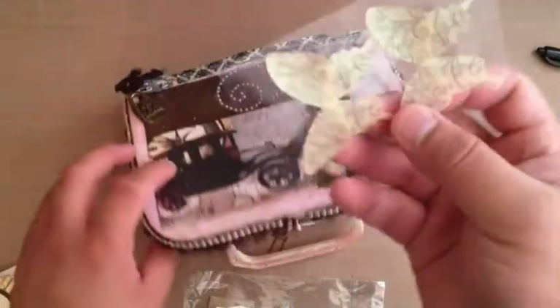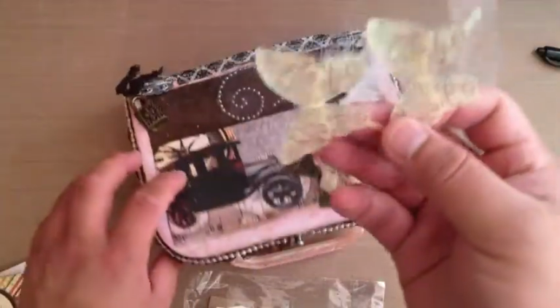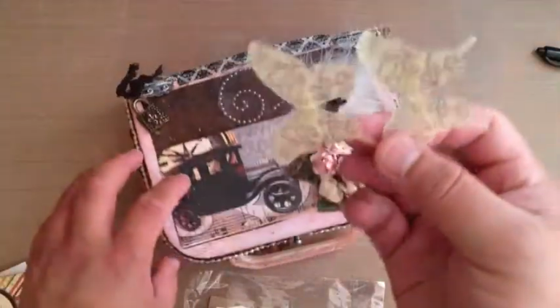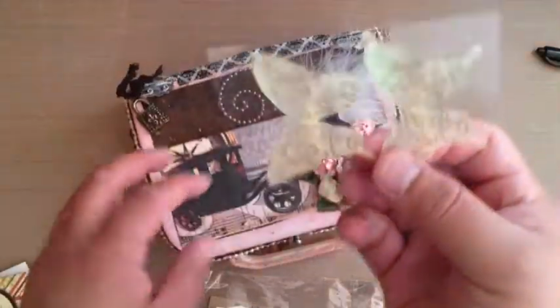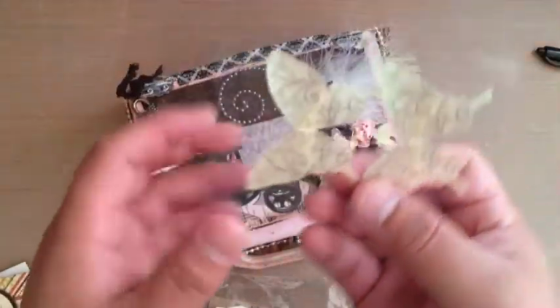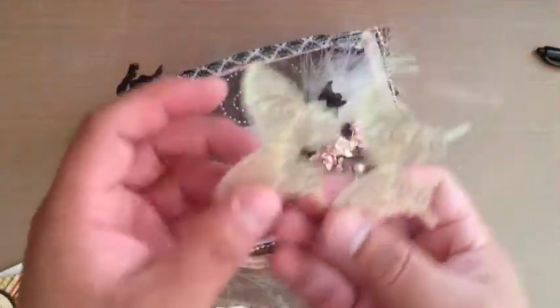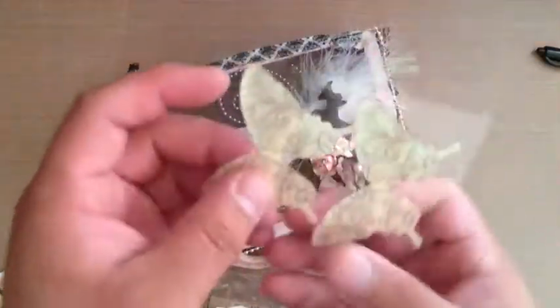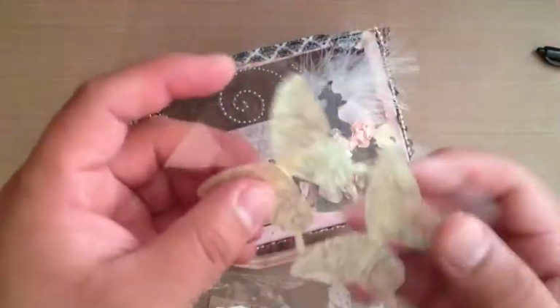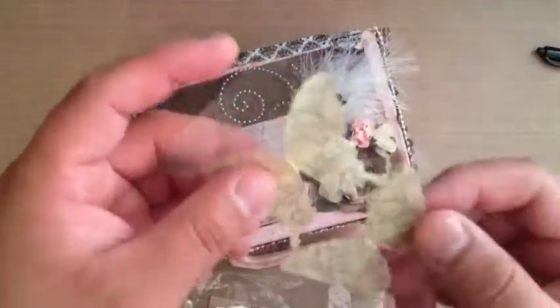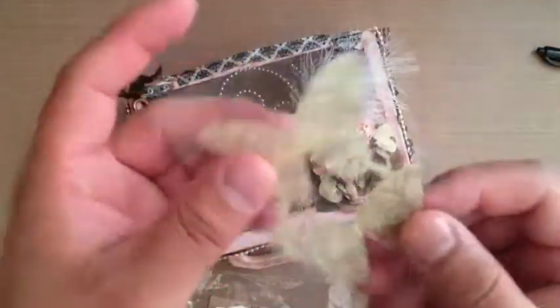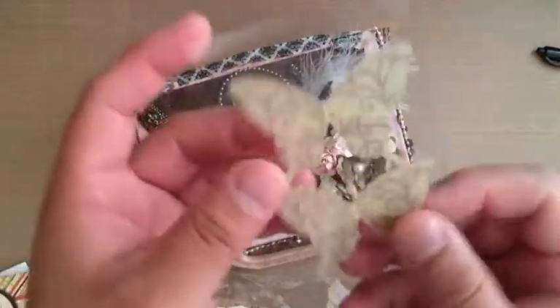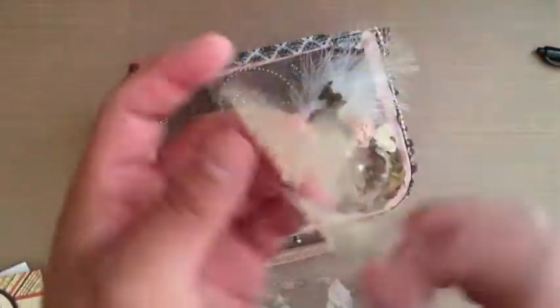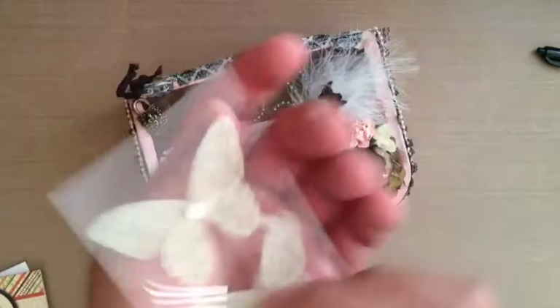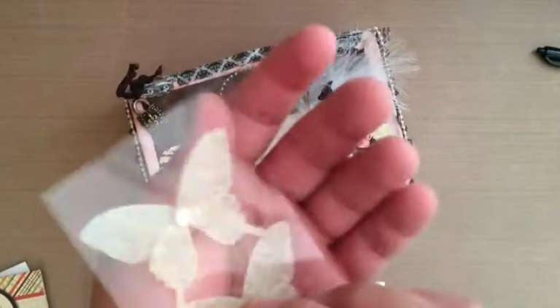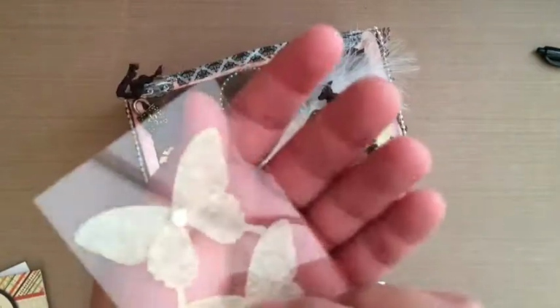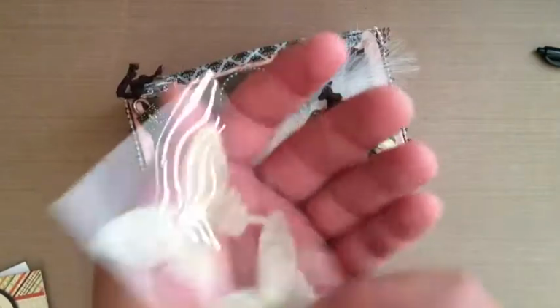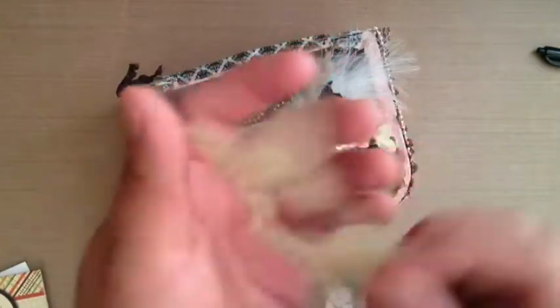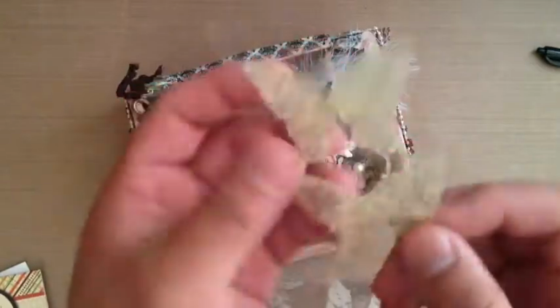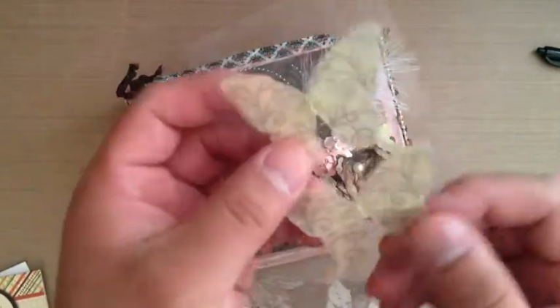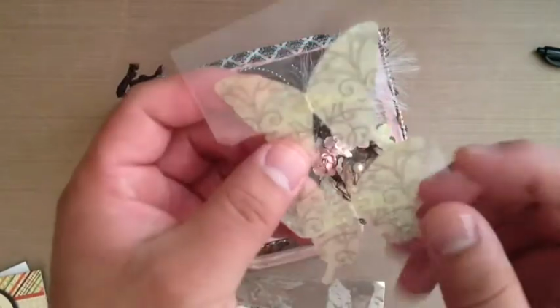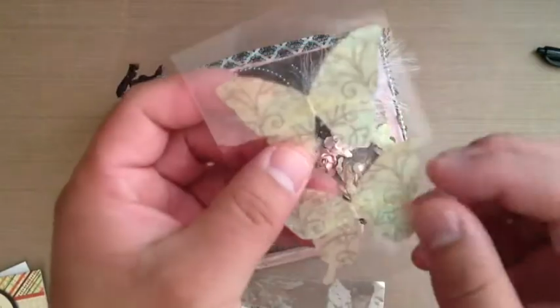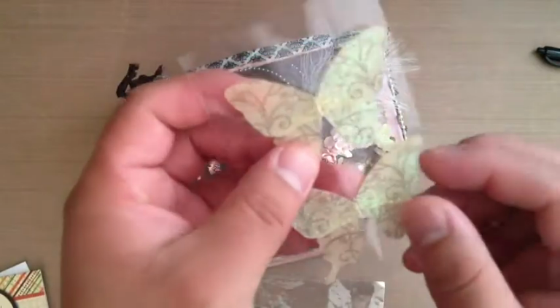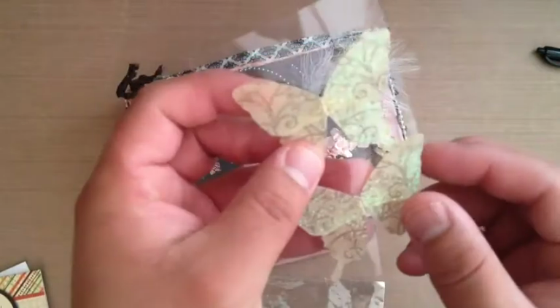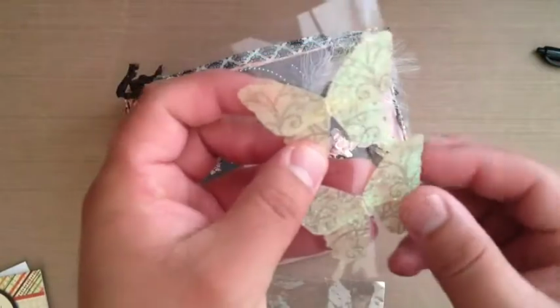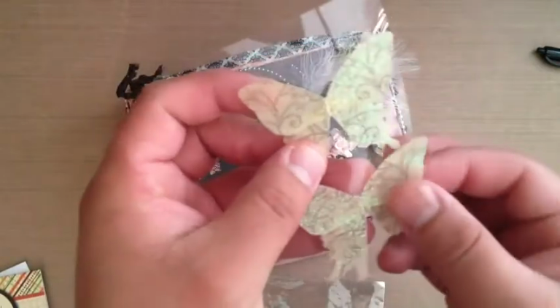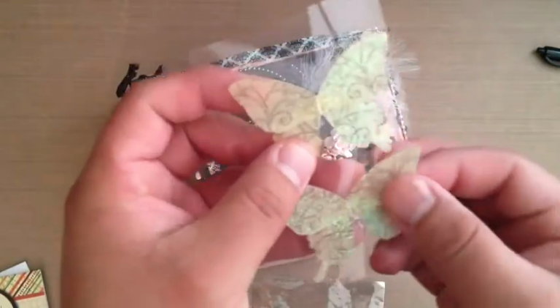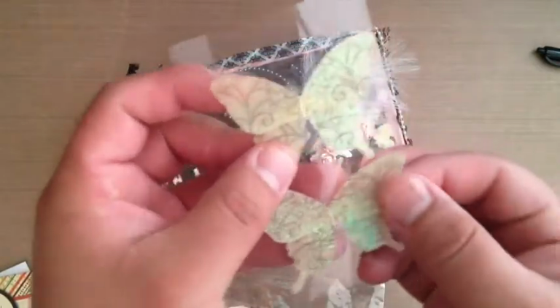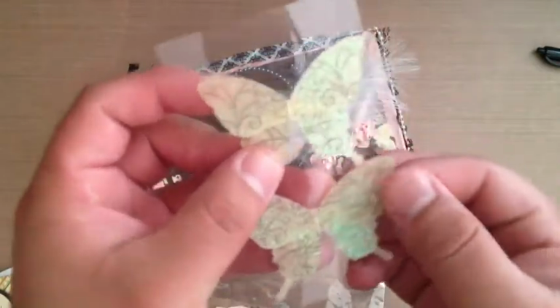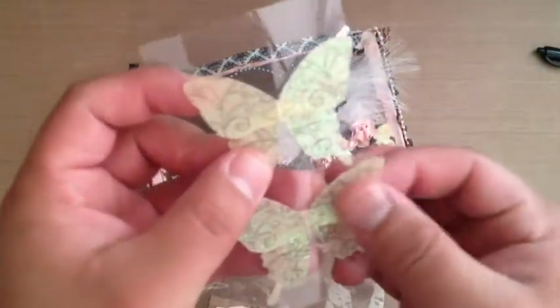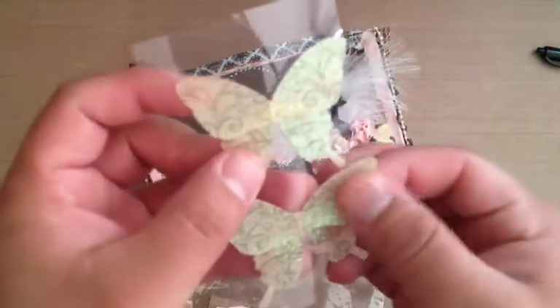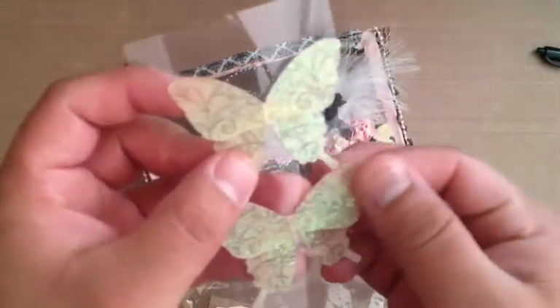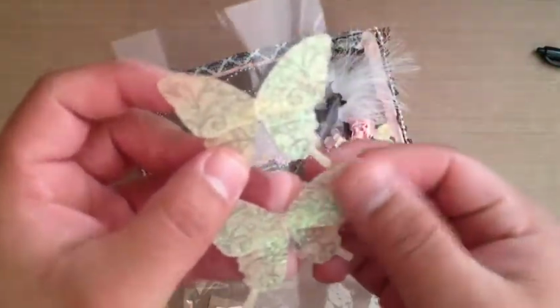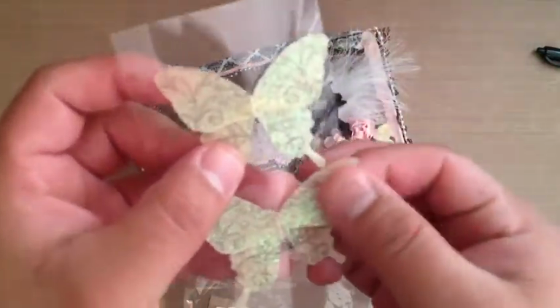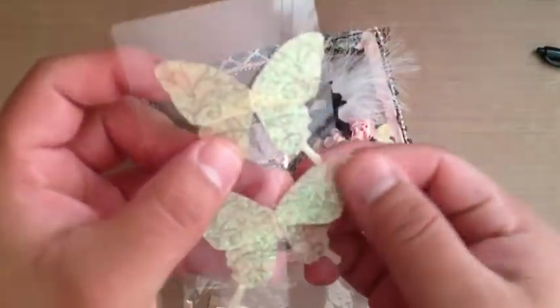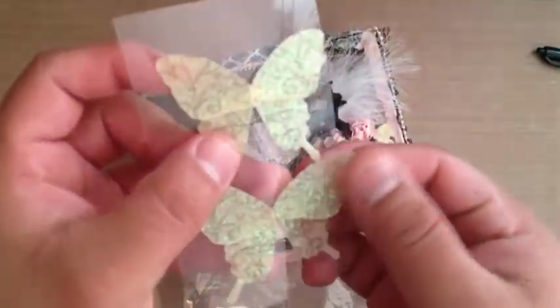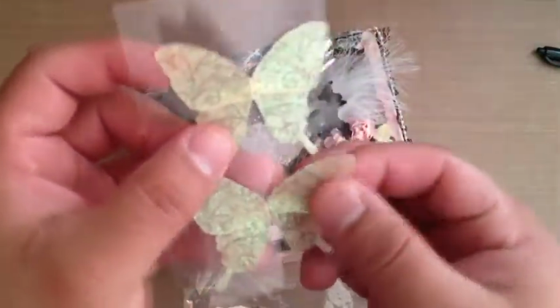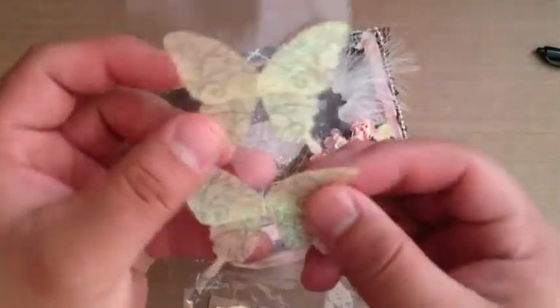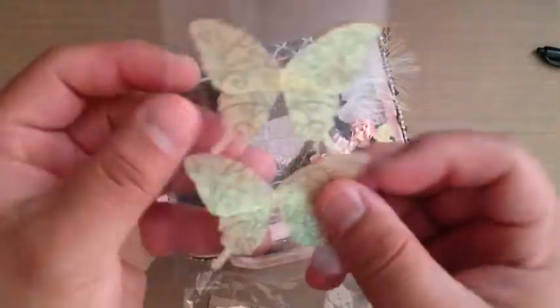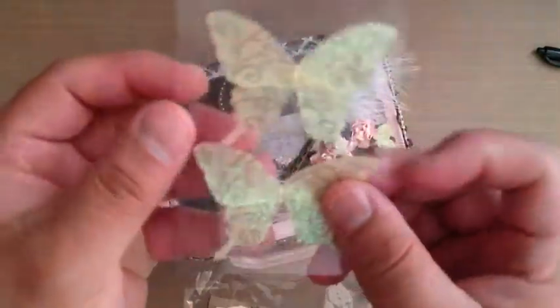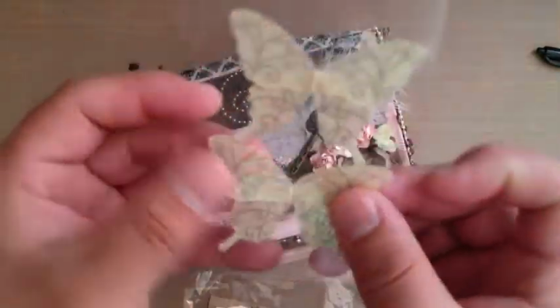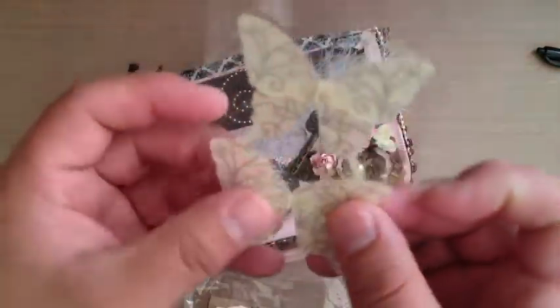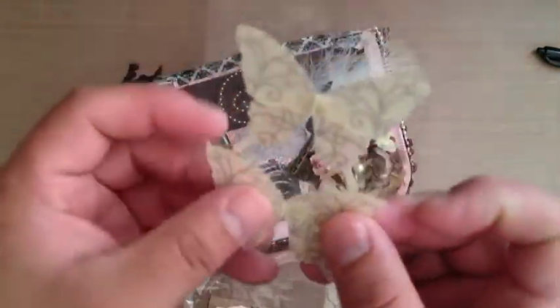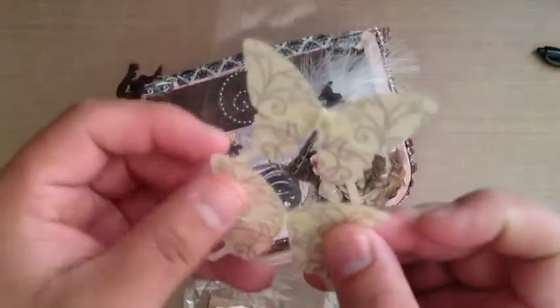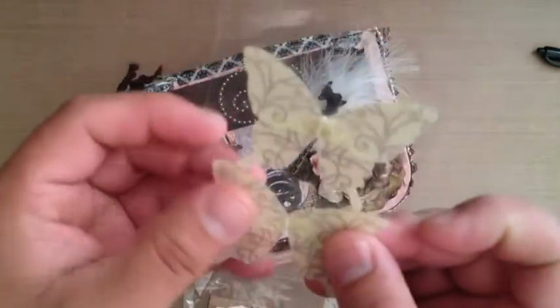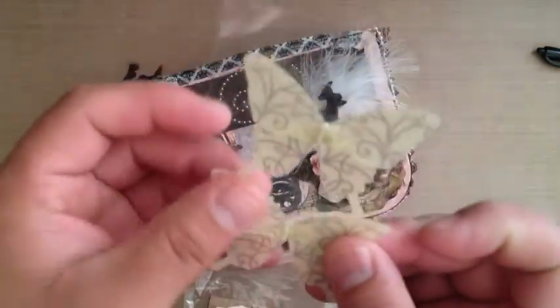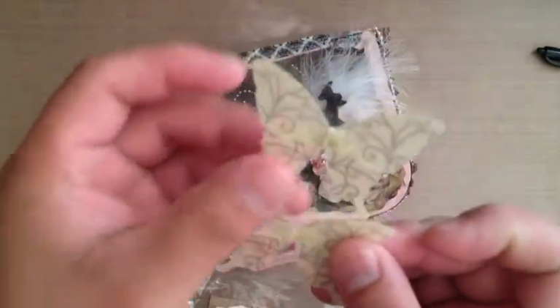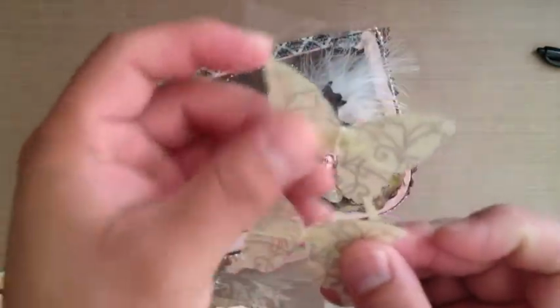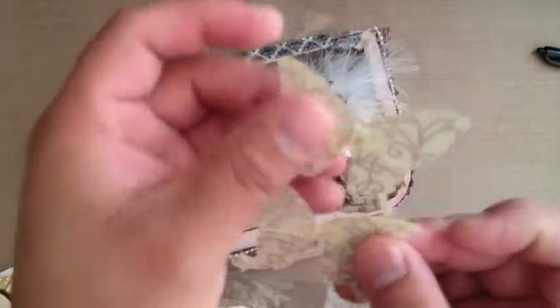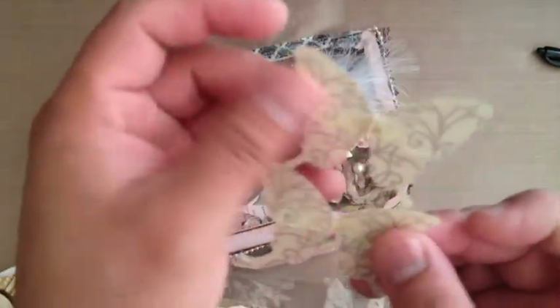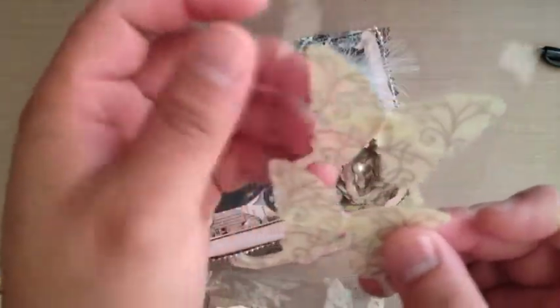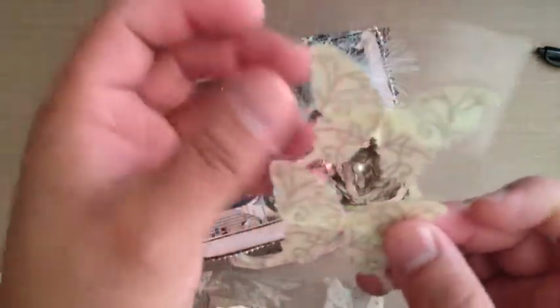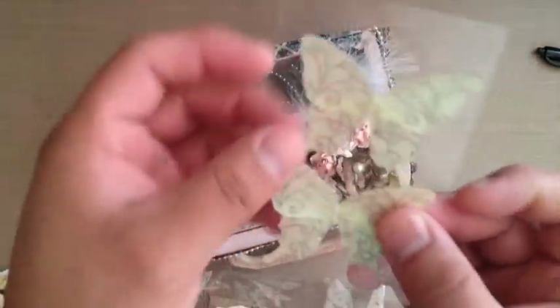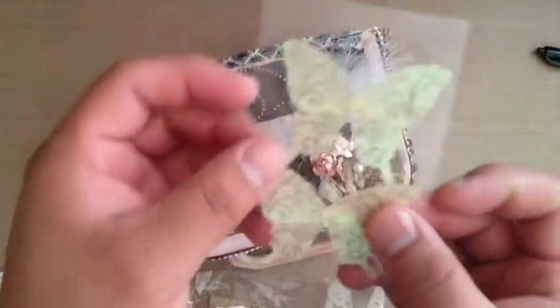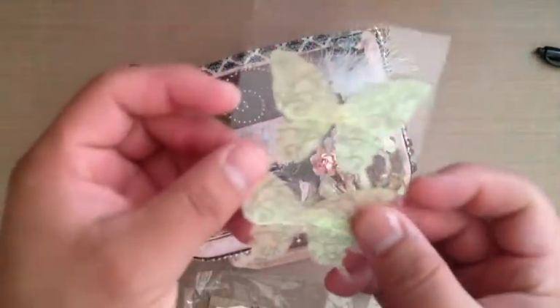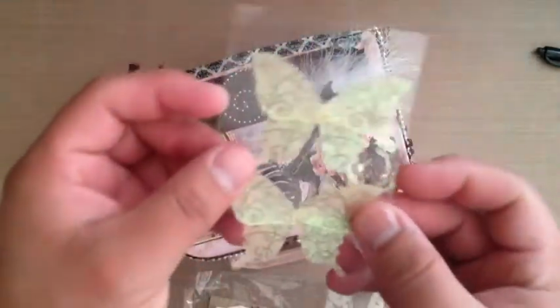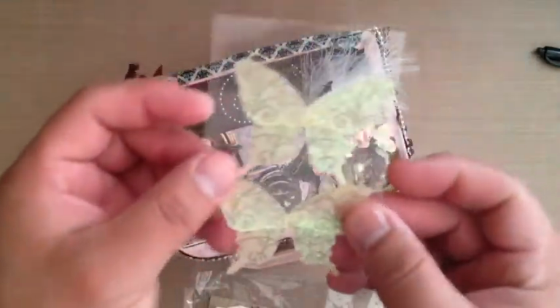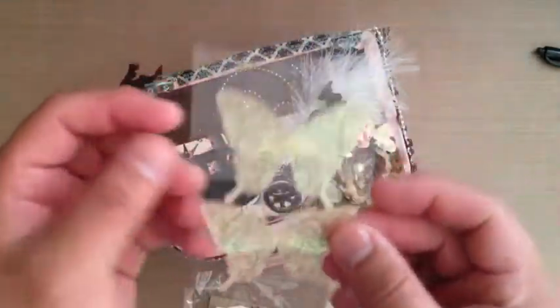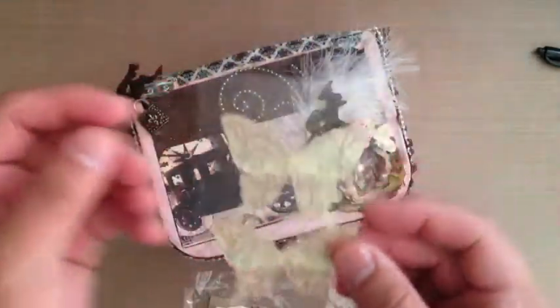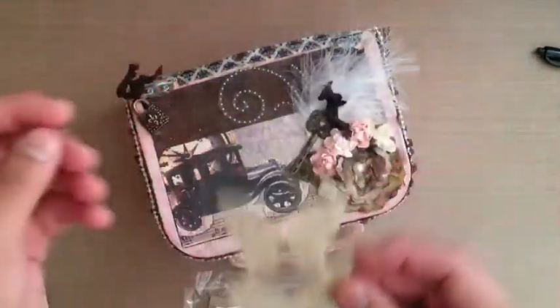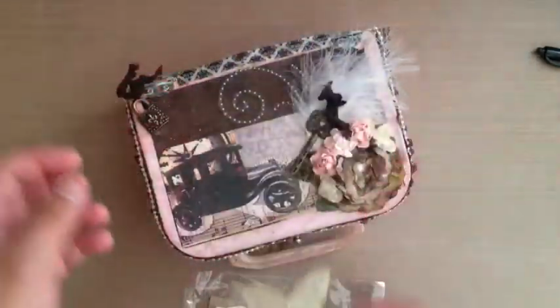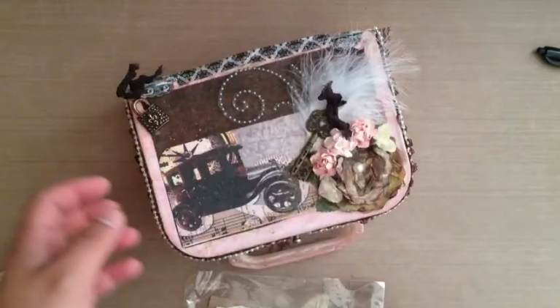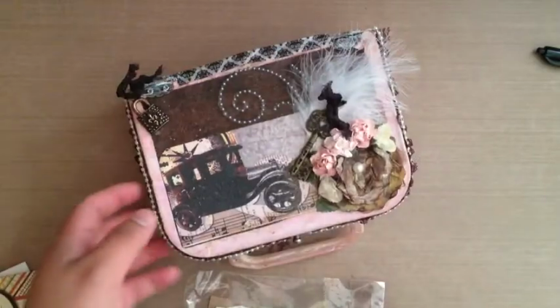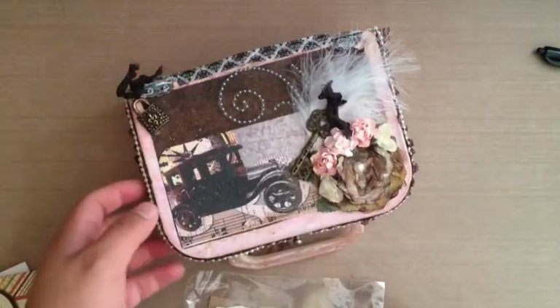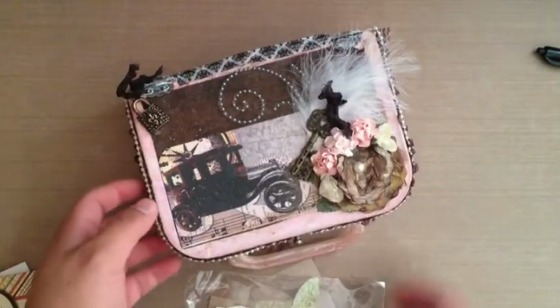All those are beautiful butterflies. They're like these shimmery acrylic kind of butterflies. They're beautiful.